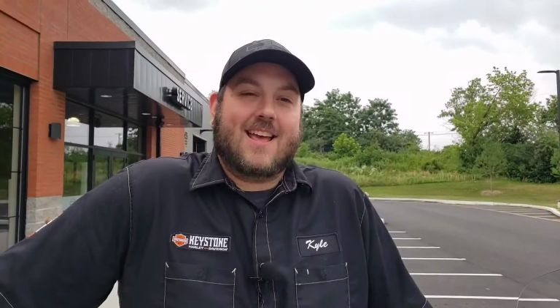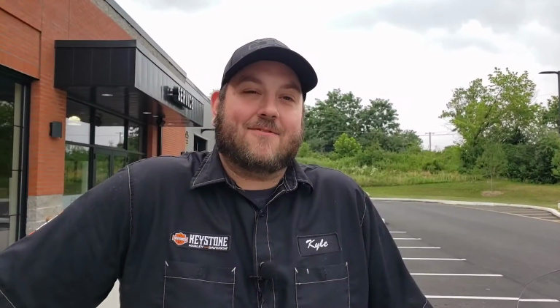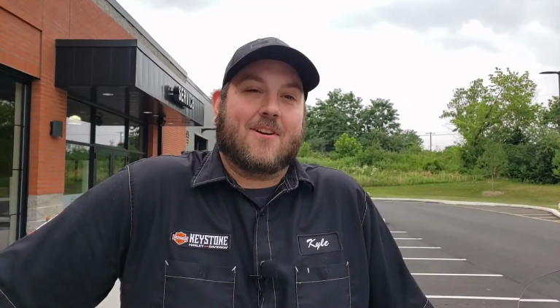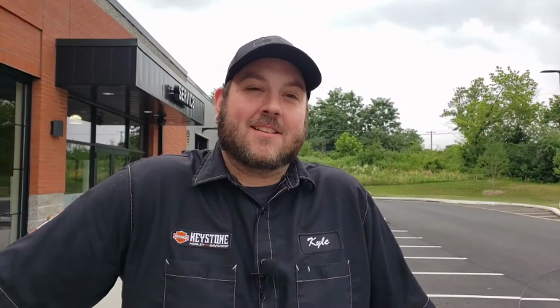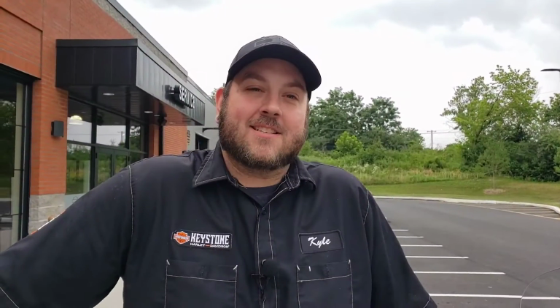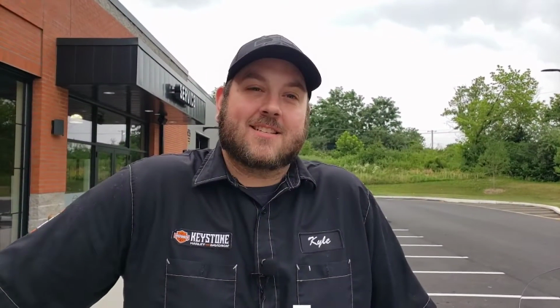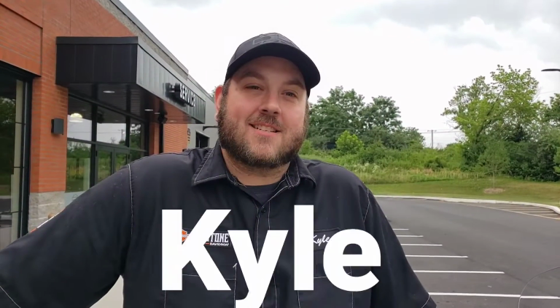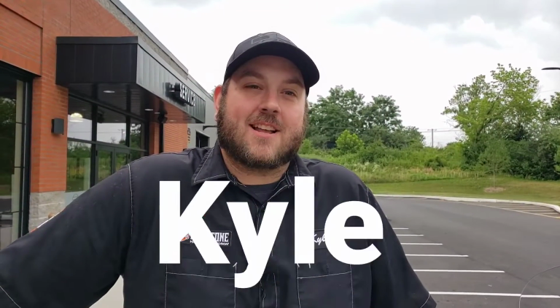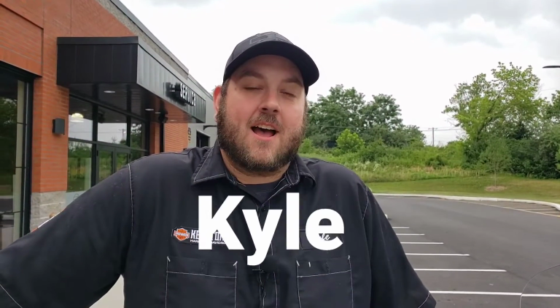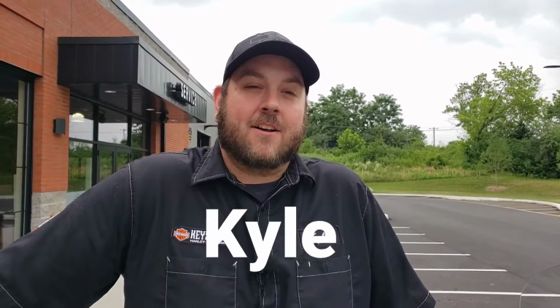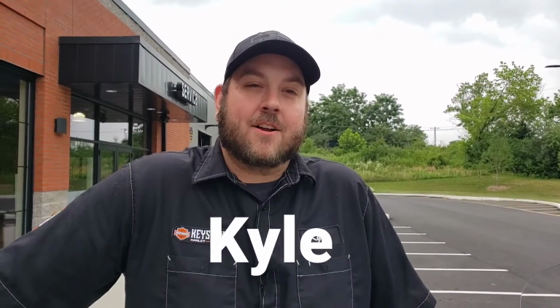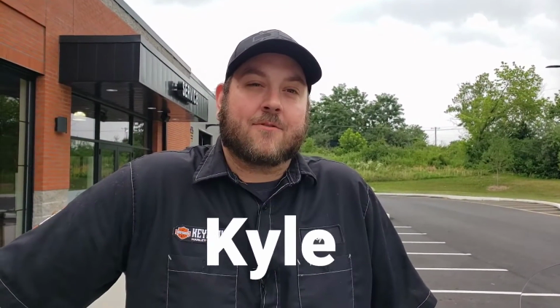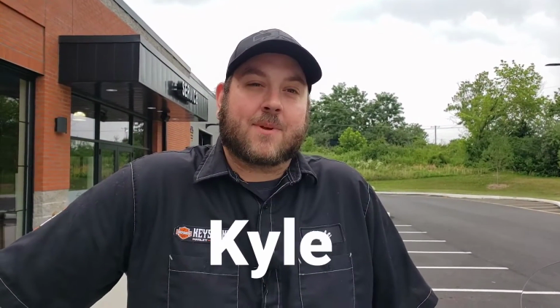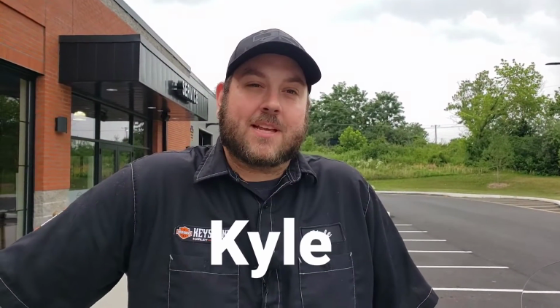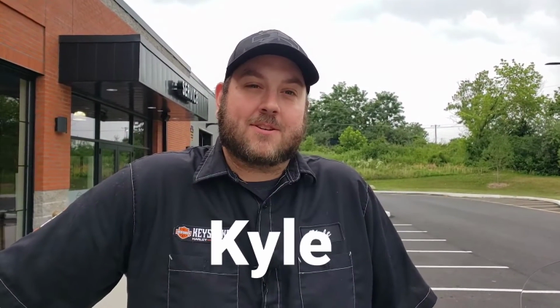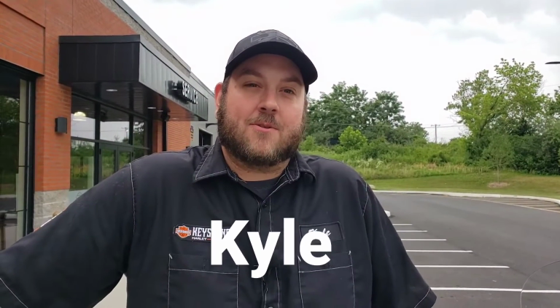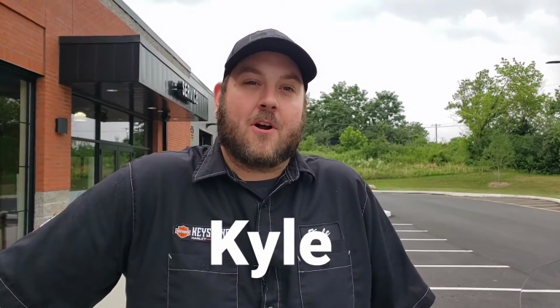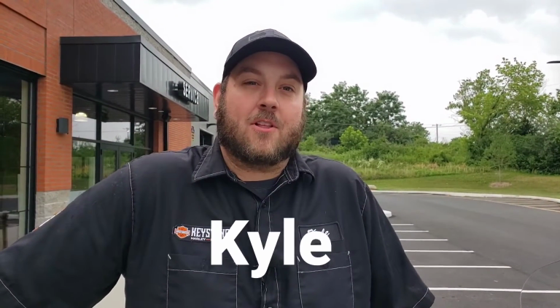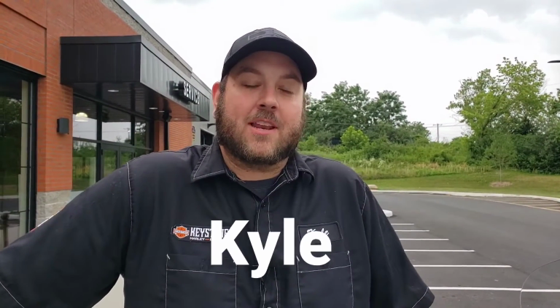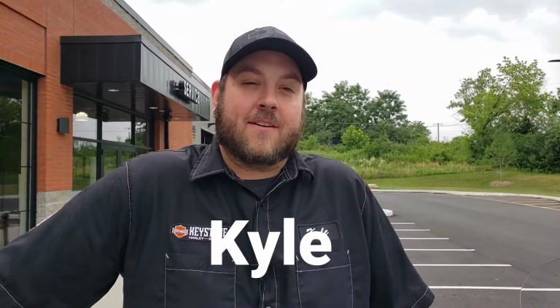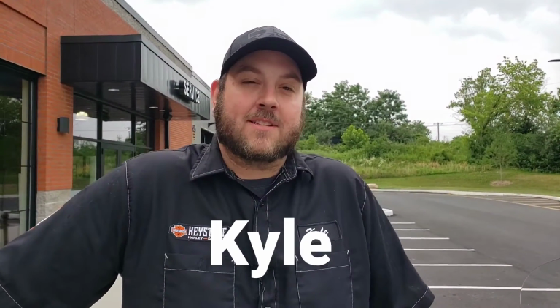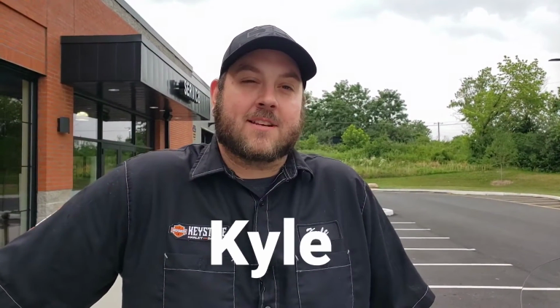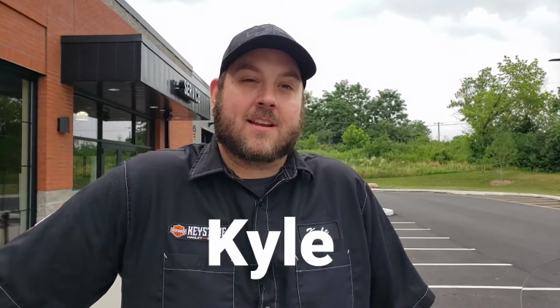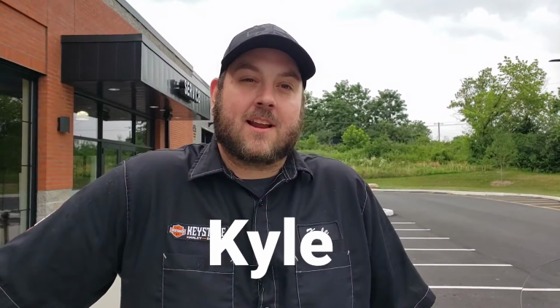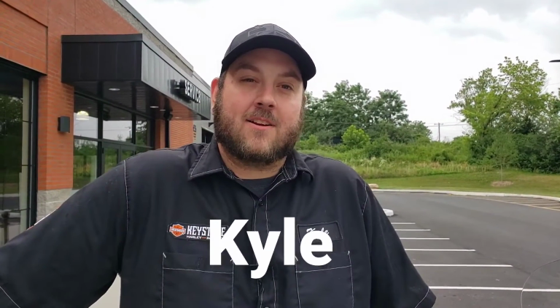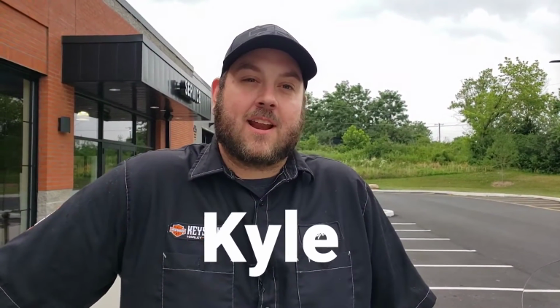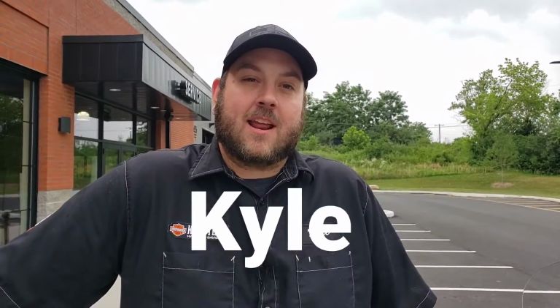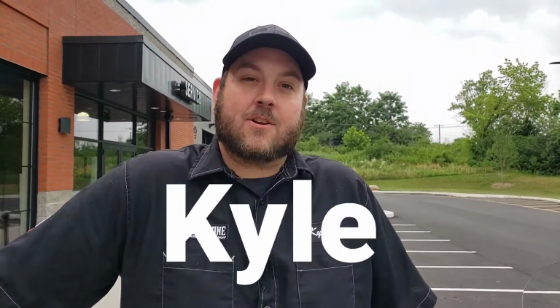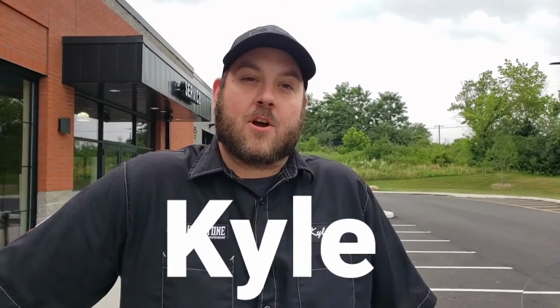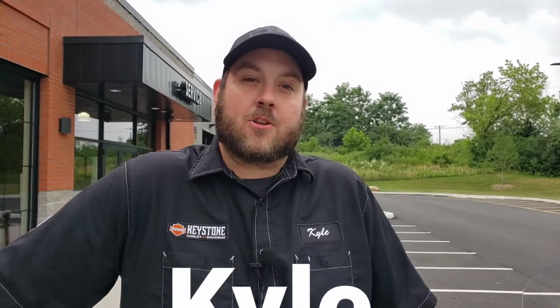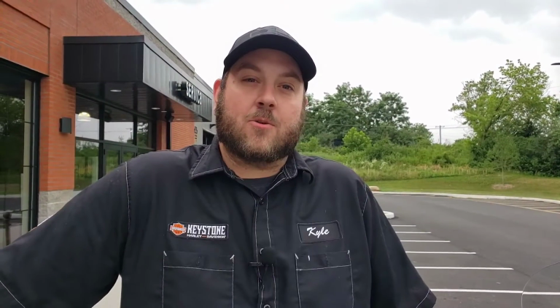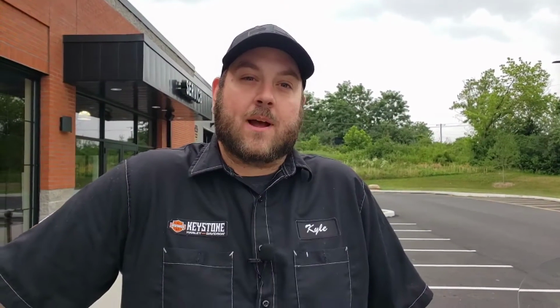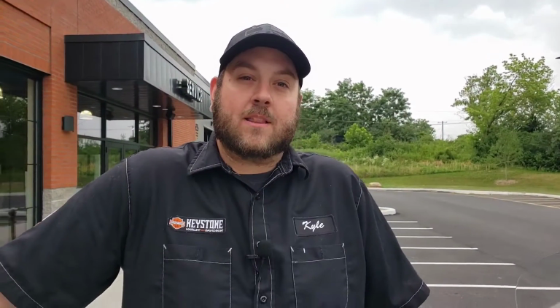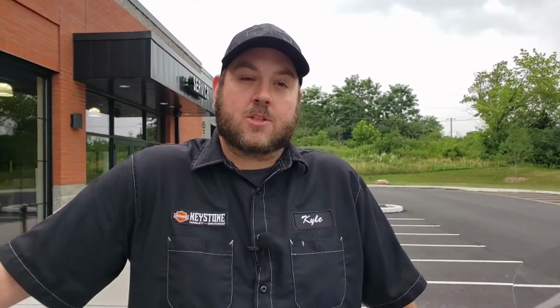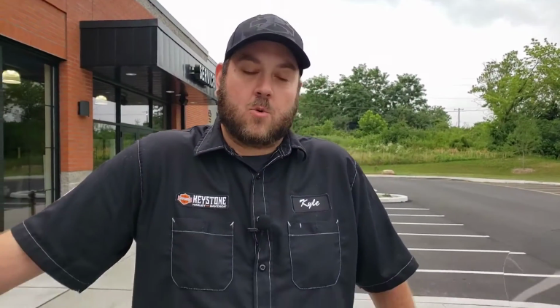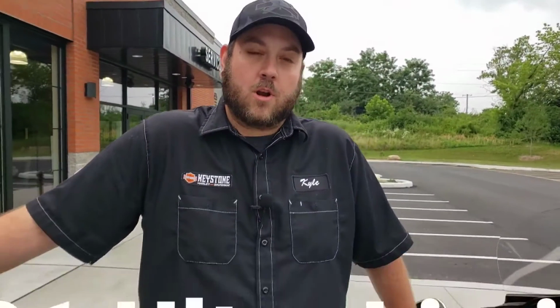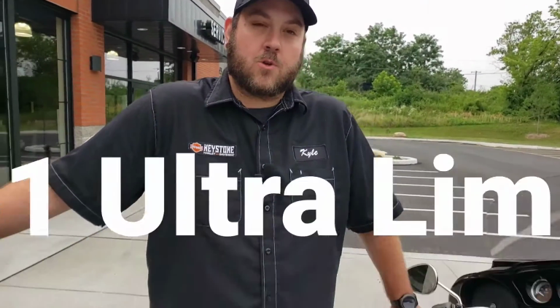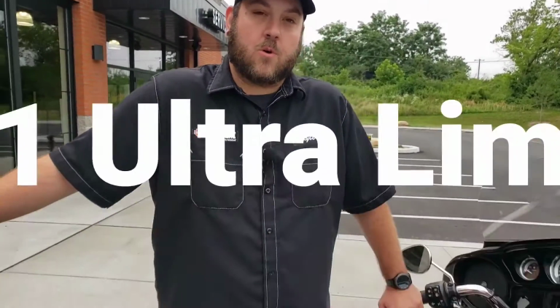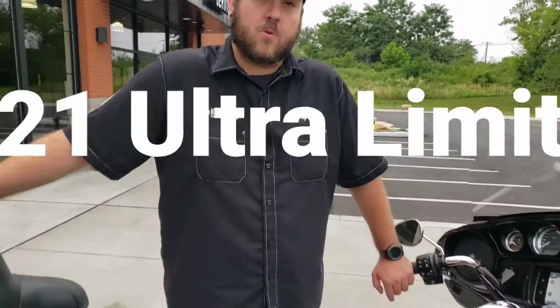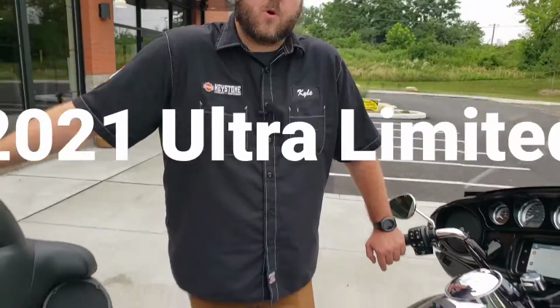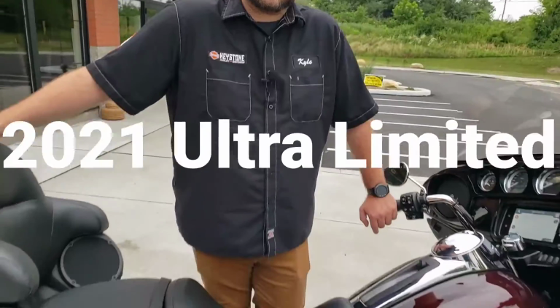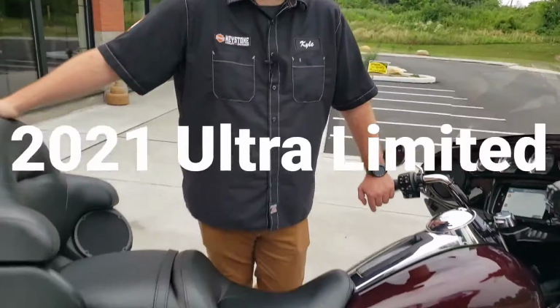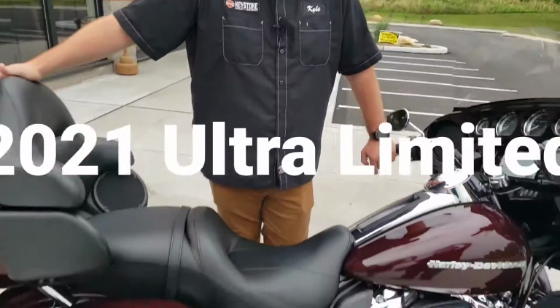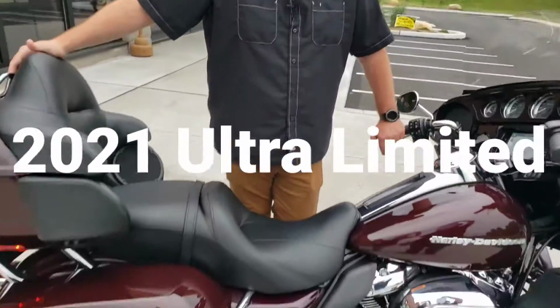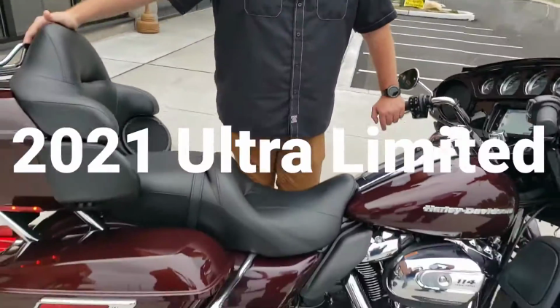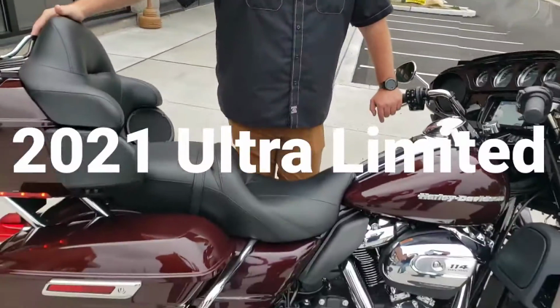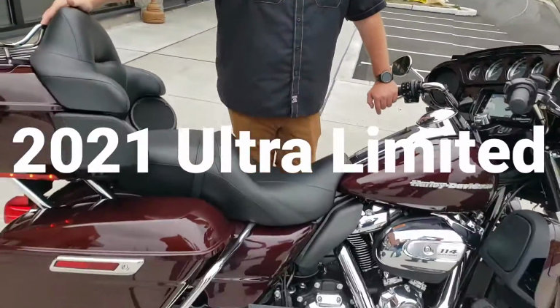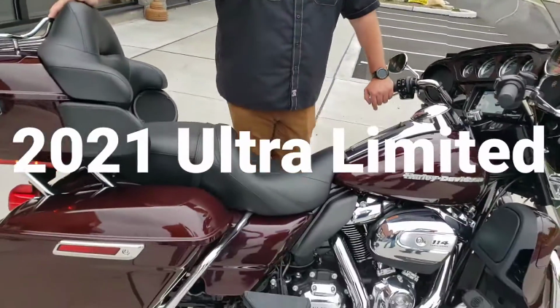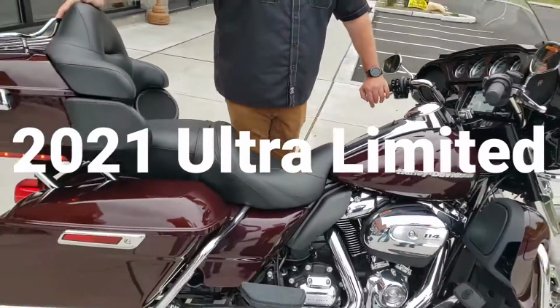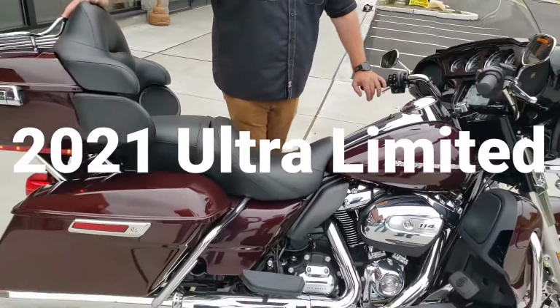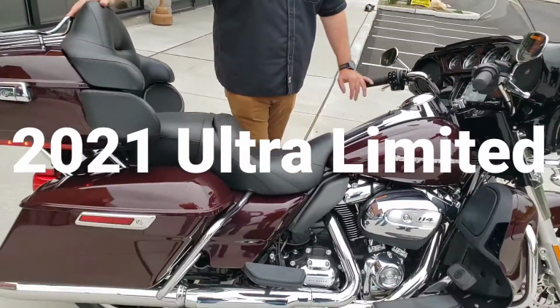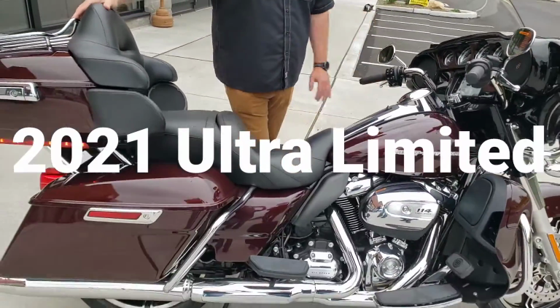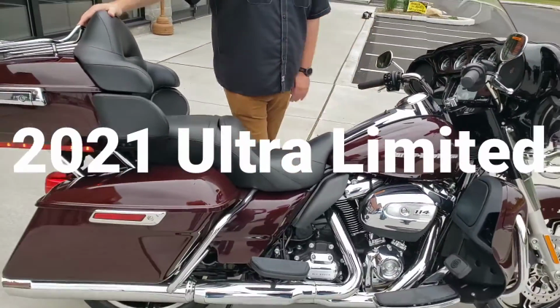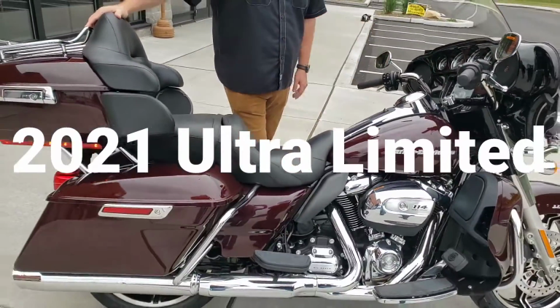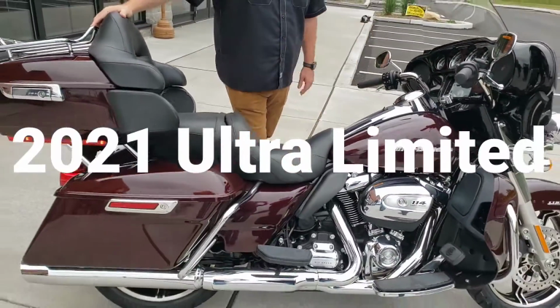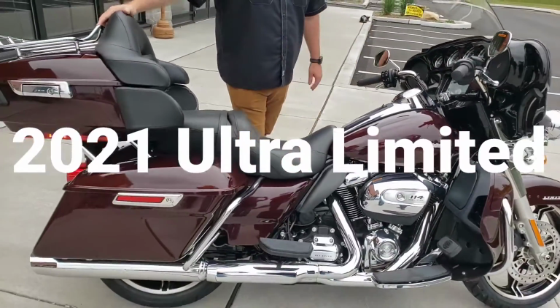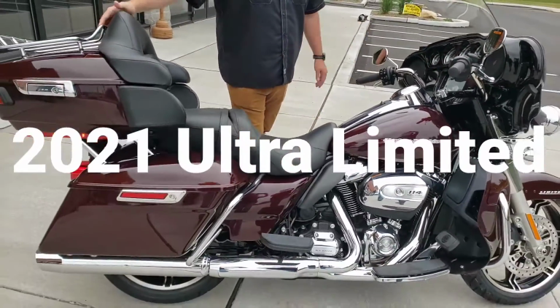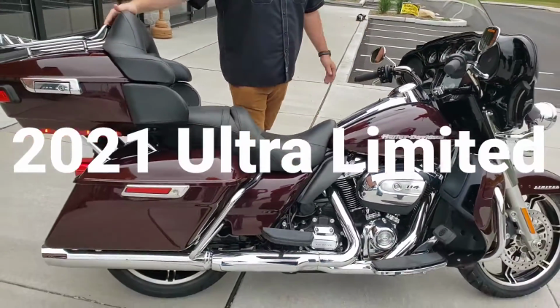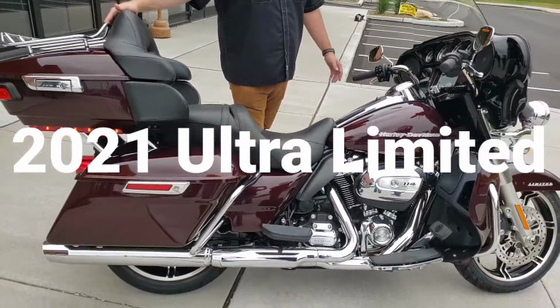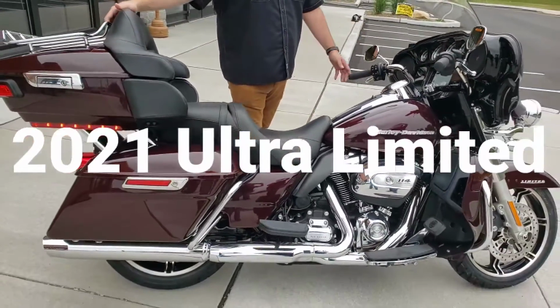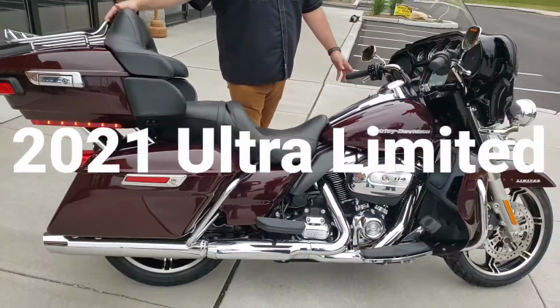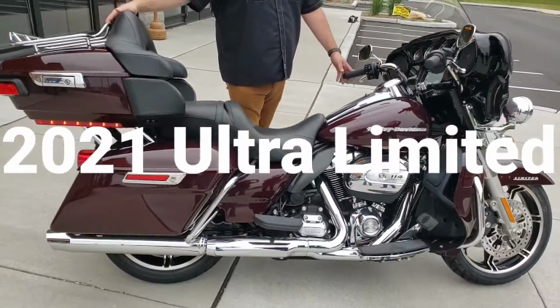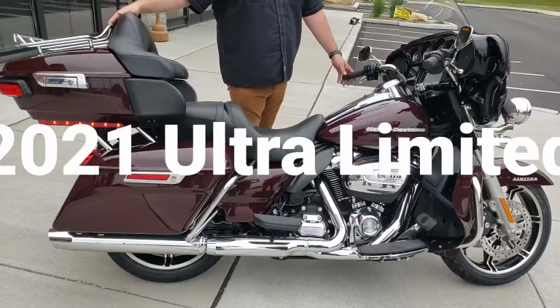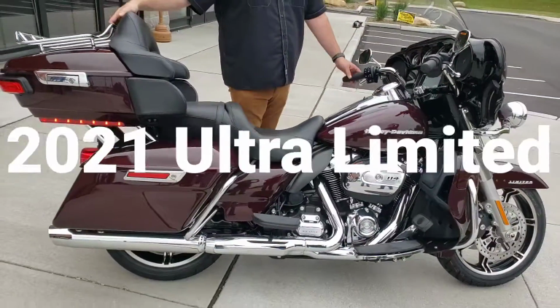Hey friends, this is Kyle here from Keystone Harley-Davidson, here today to talk to you about this 2021 Ultra Limited in classy Midnight Crimson.